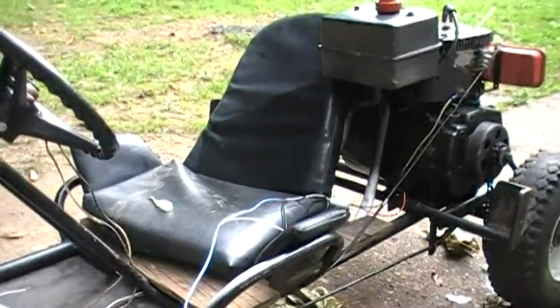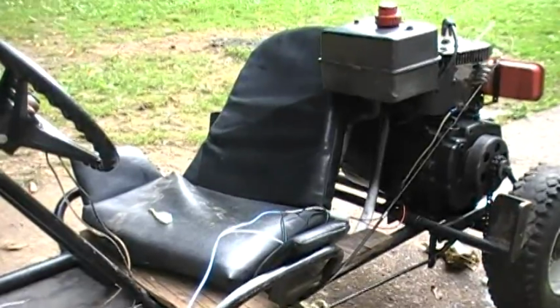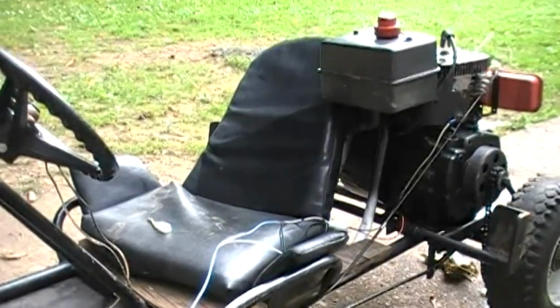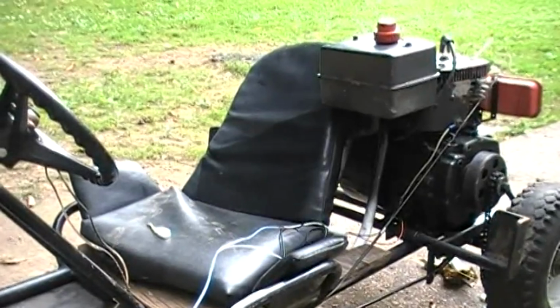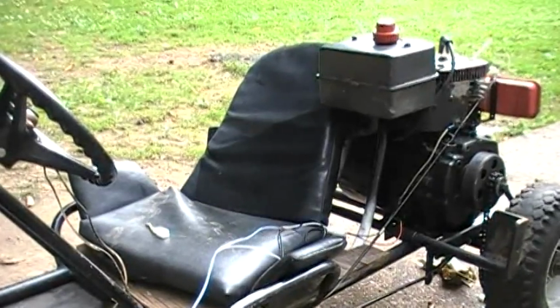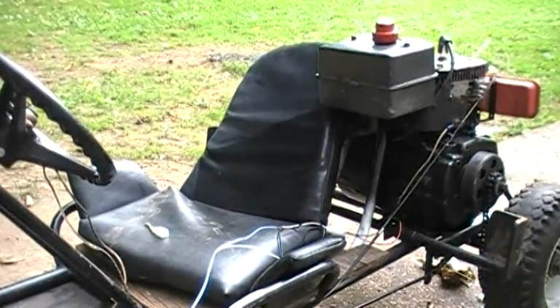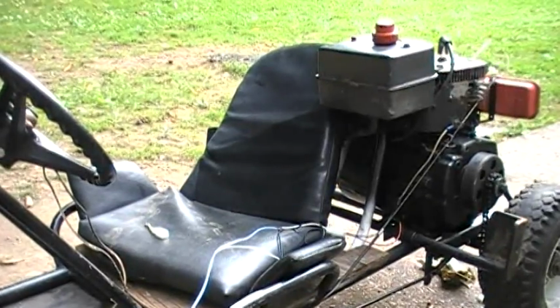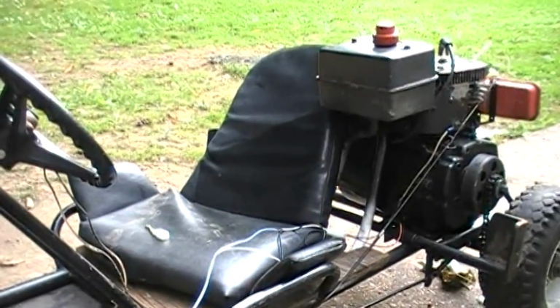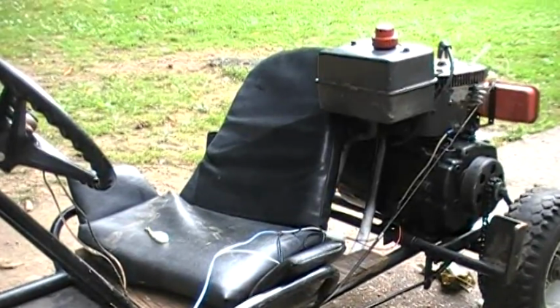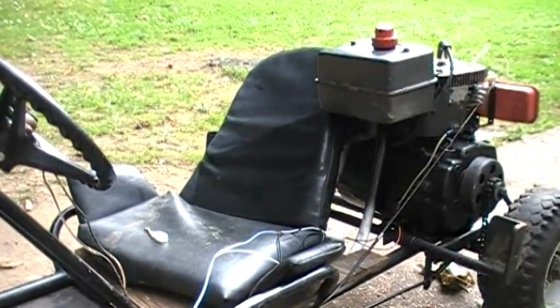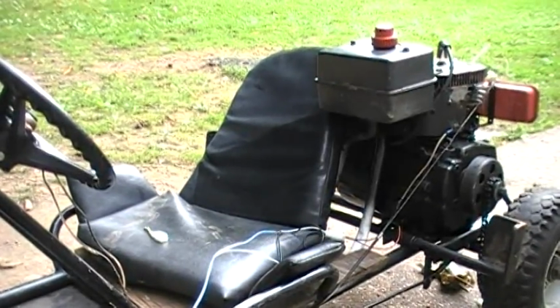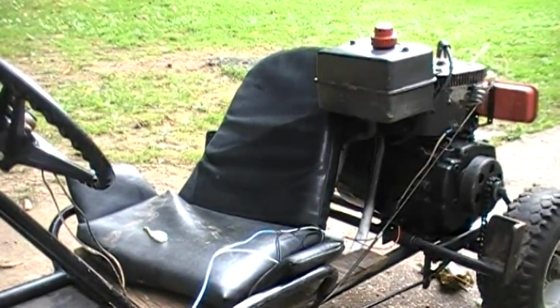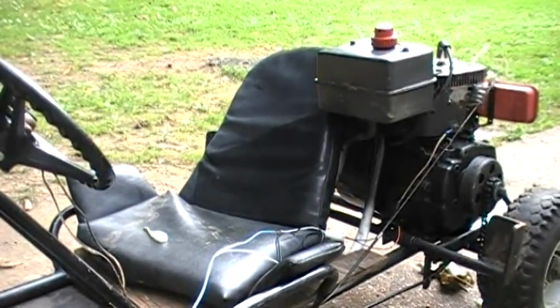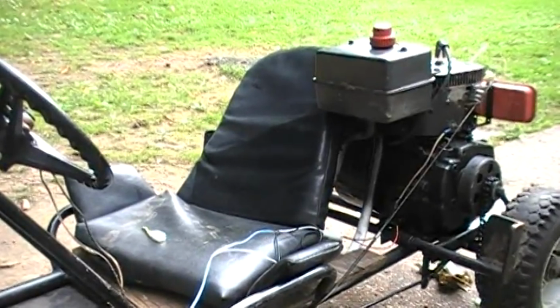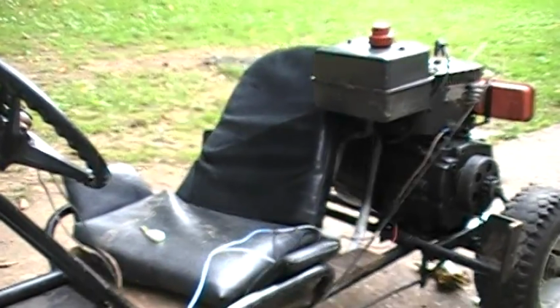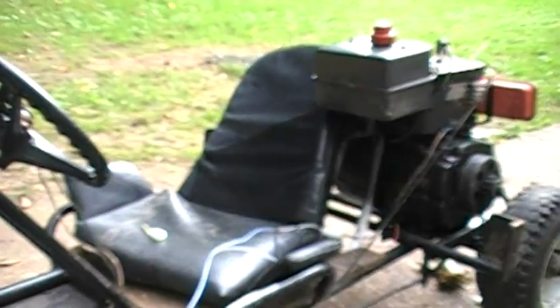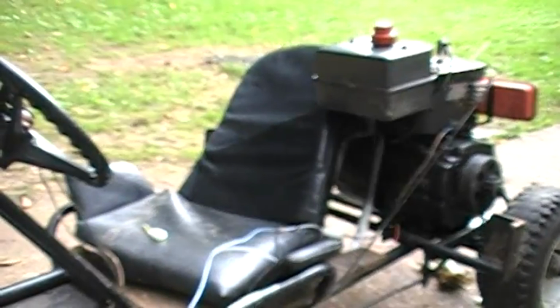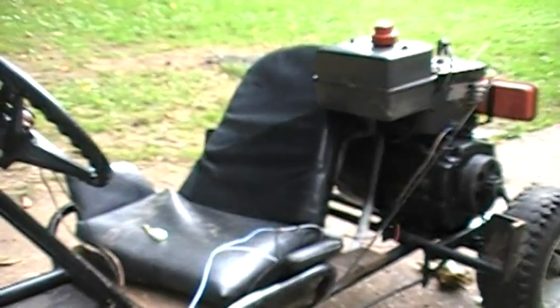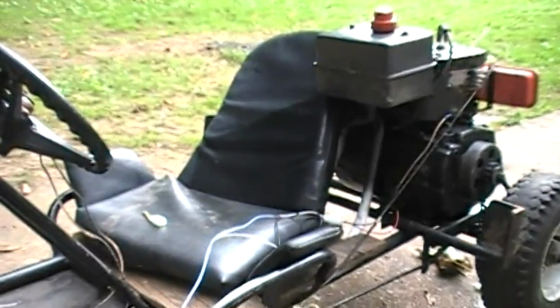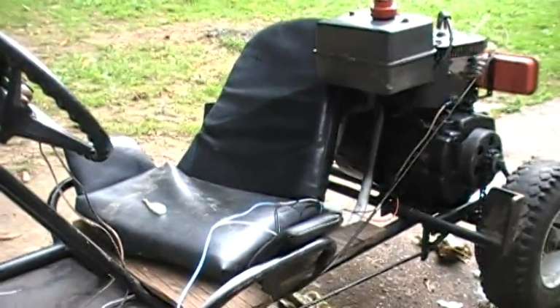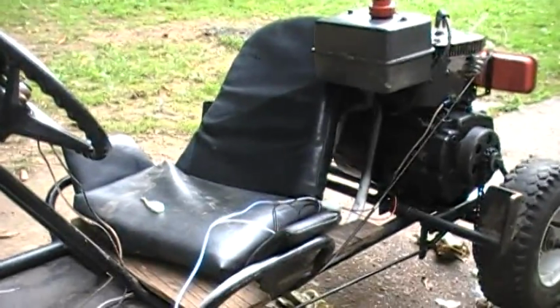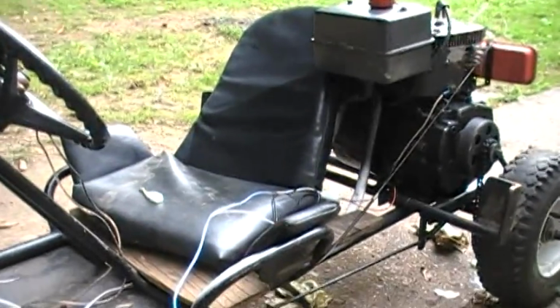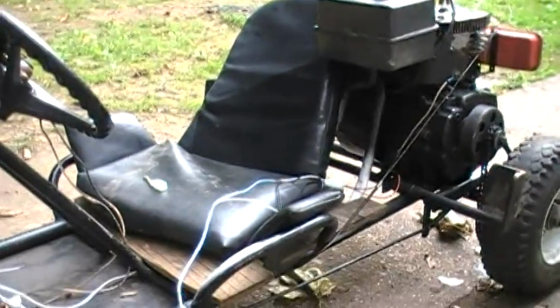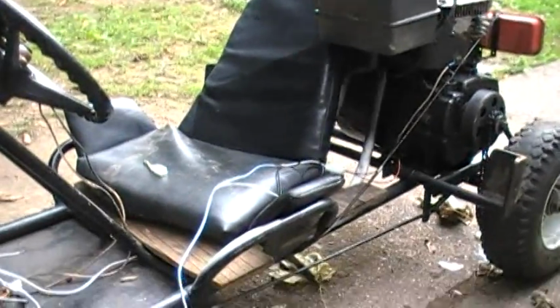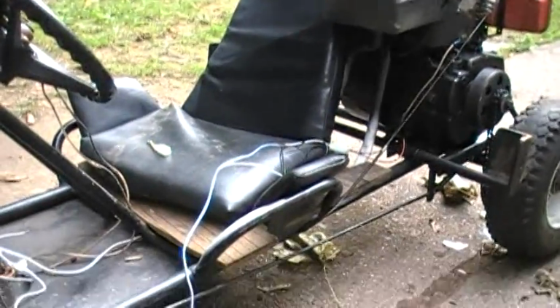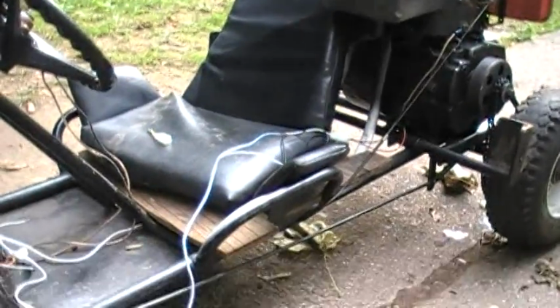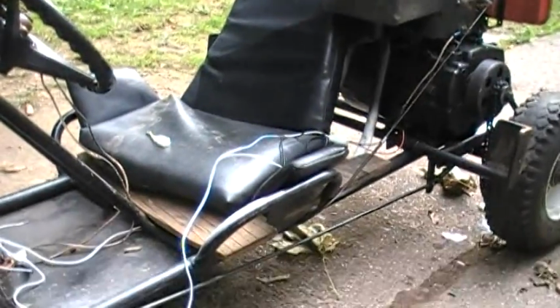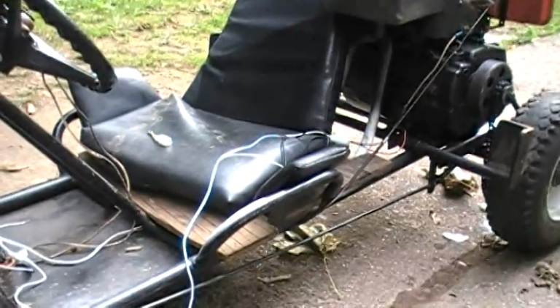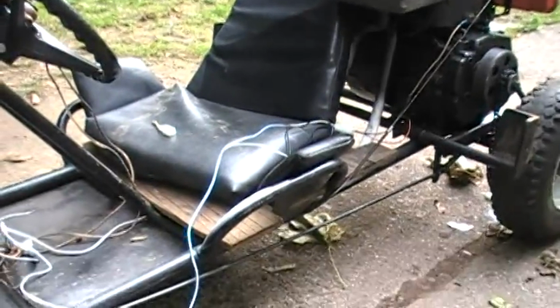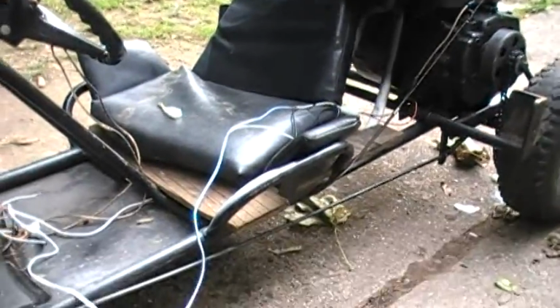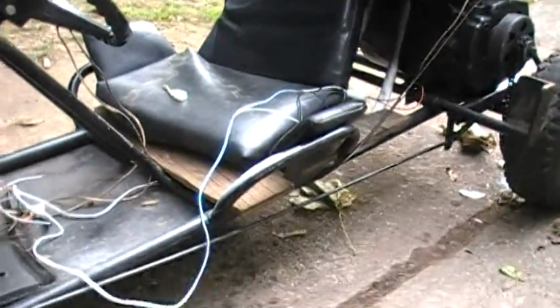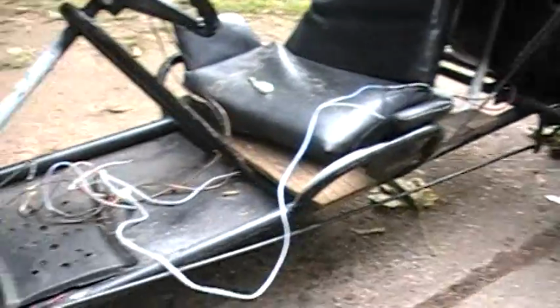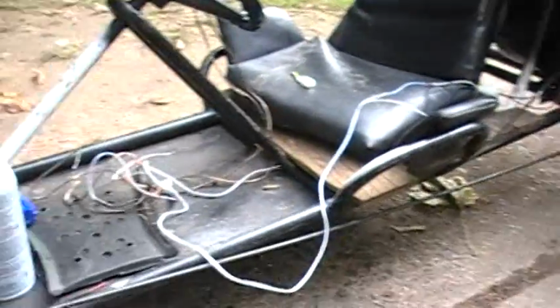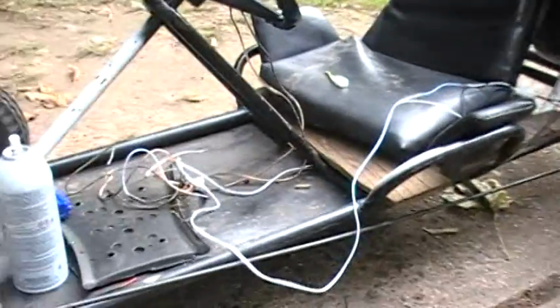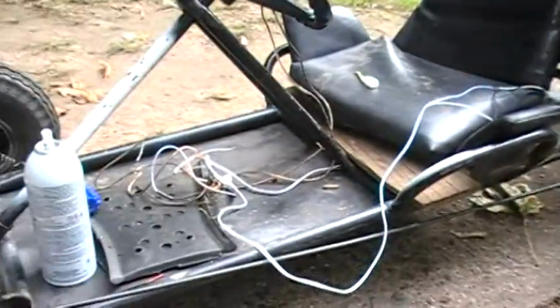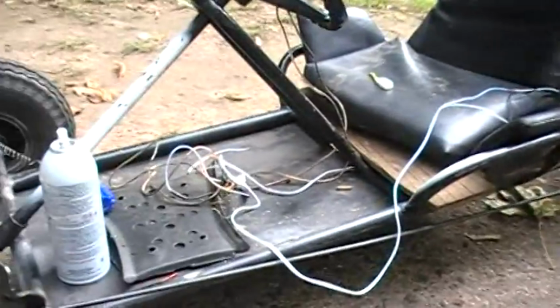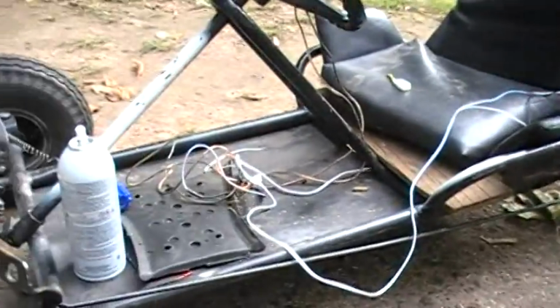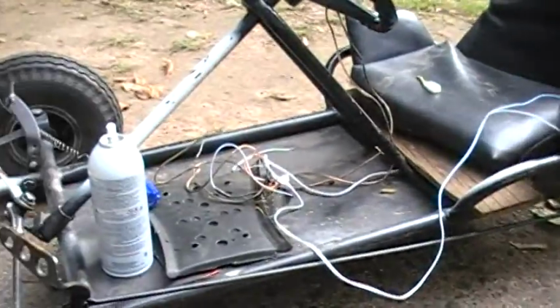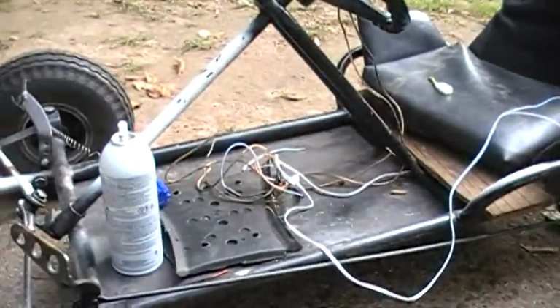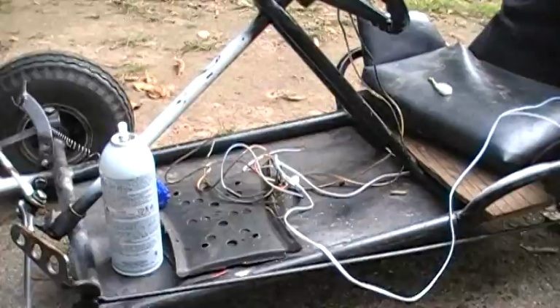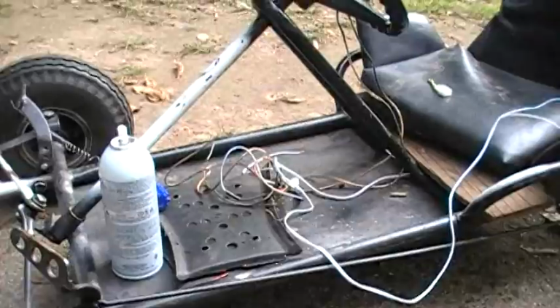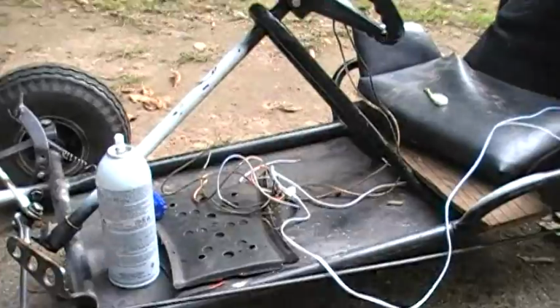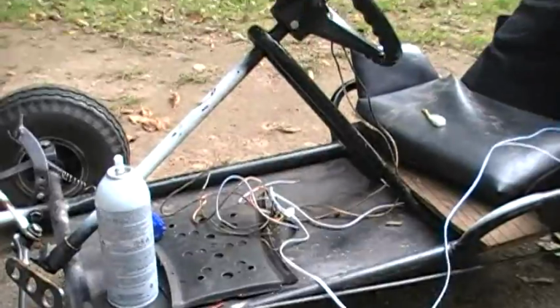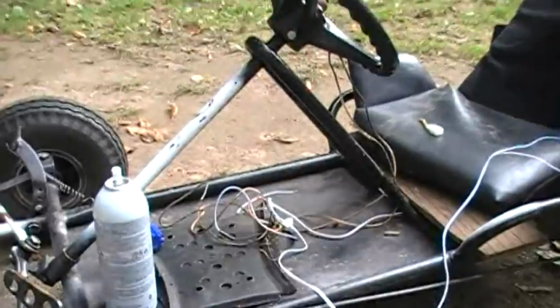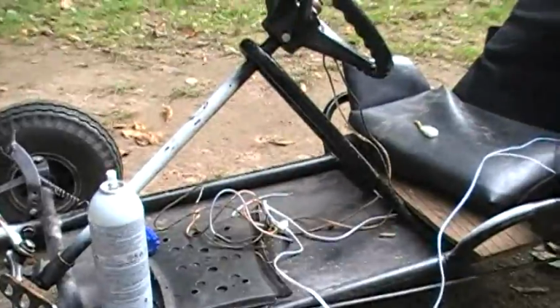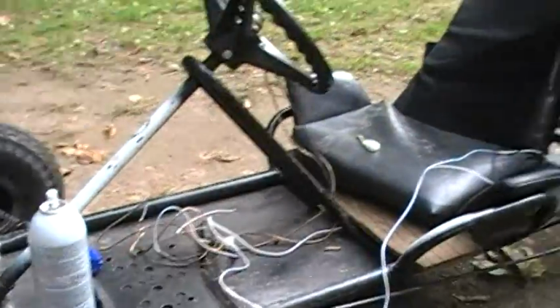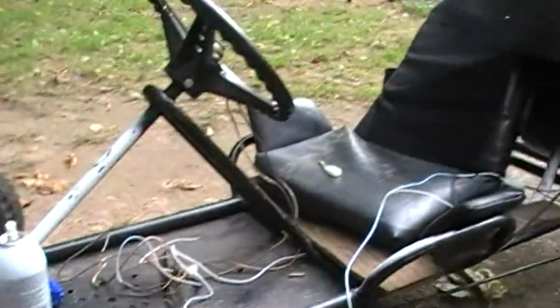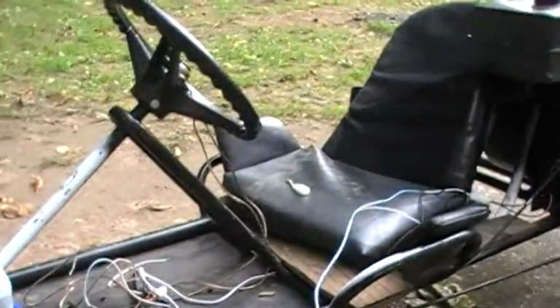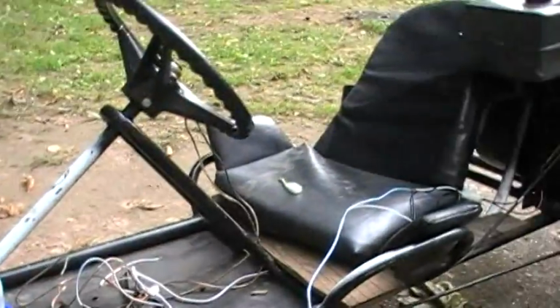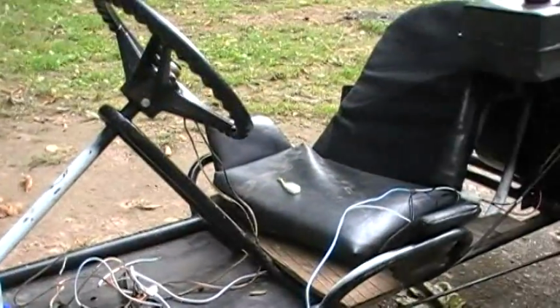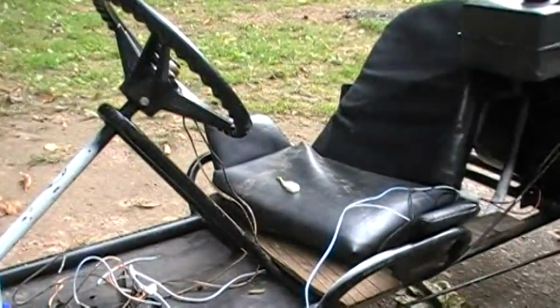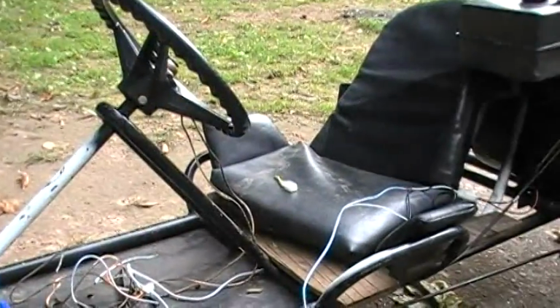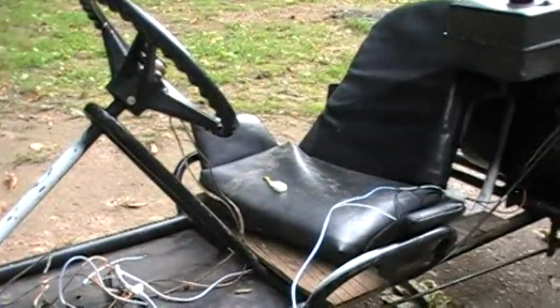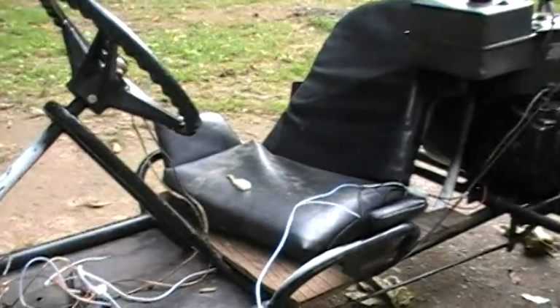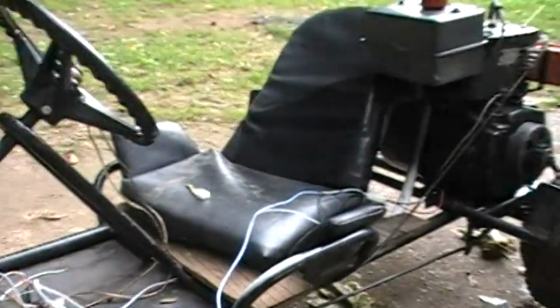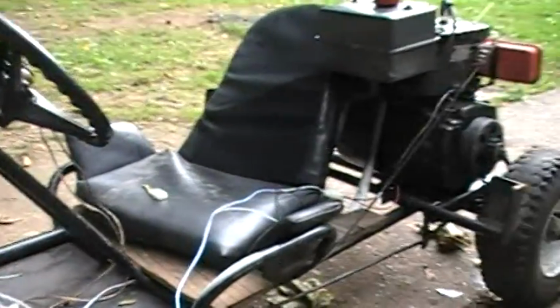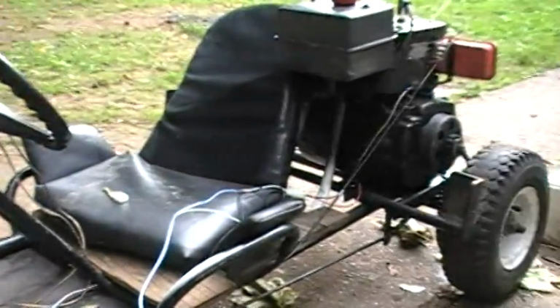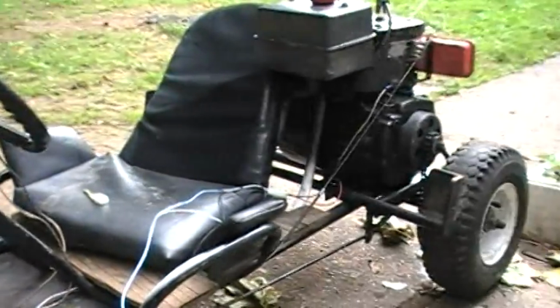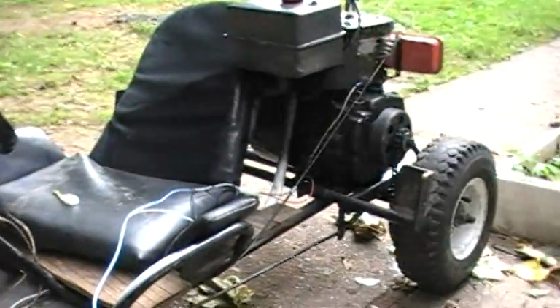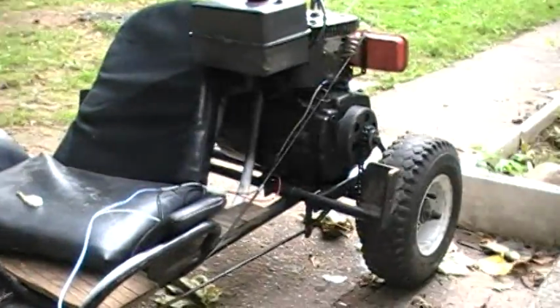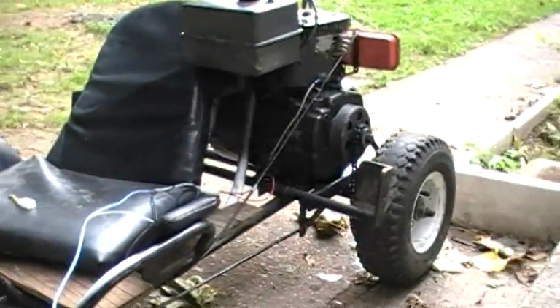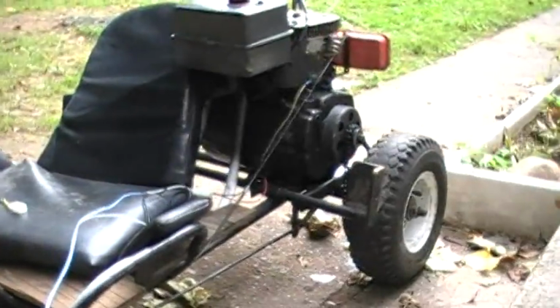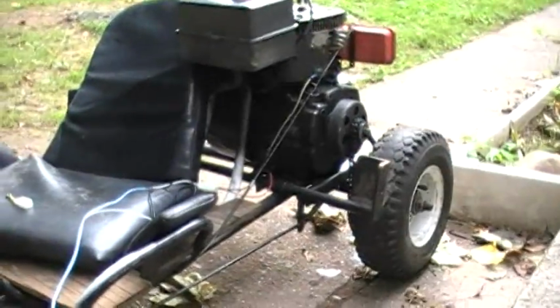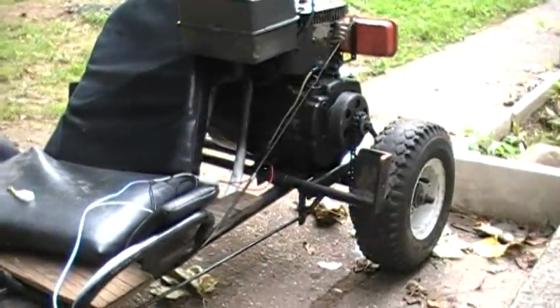Hey, this is Jim Ollette, working on the go-kart. You may notice some wiring going on — yeah, doing a bit of wiring.